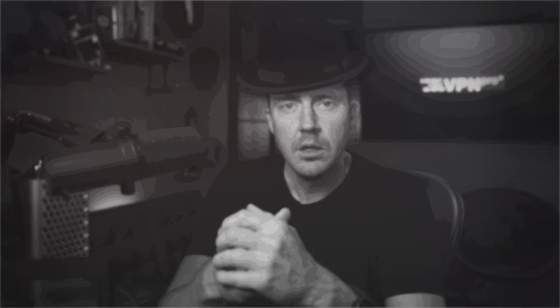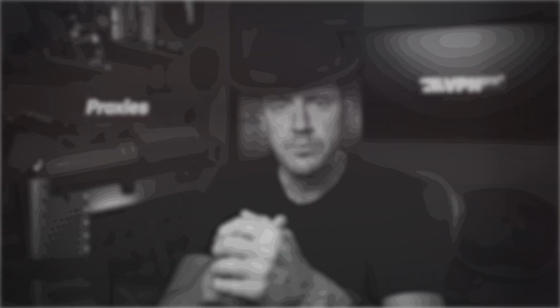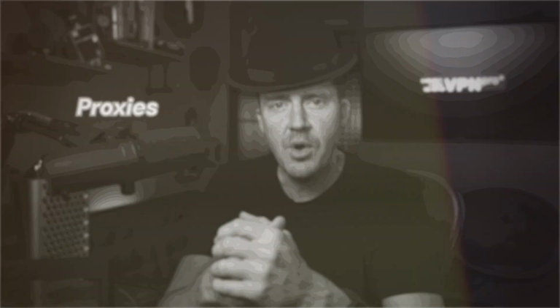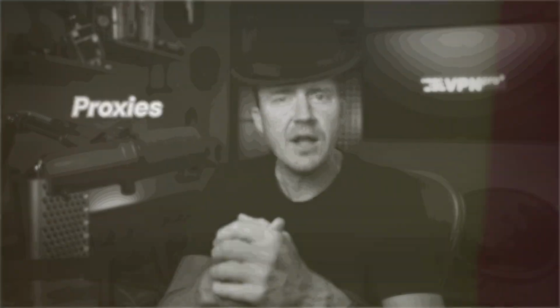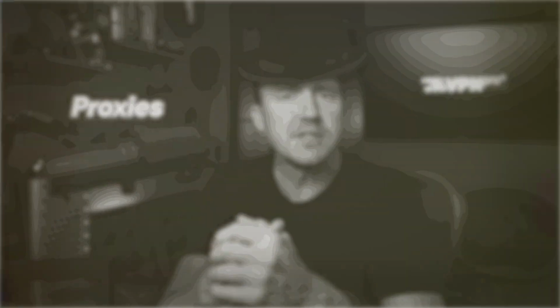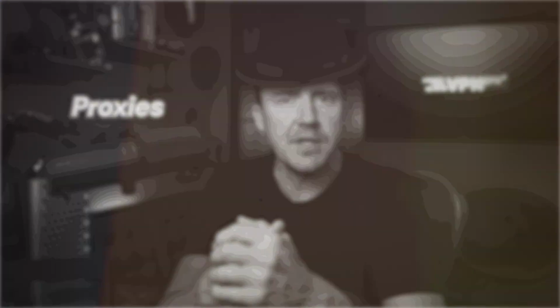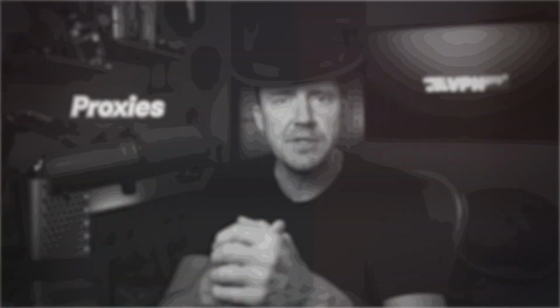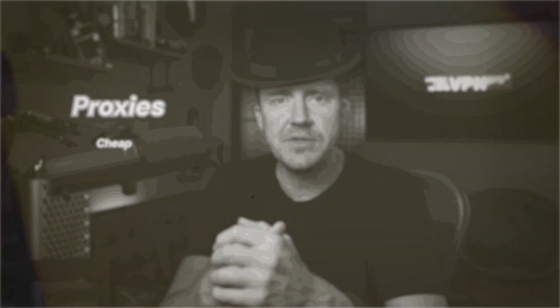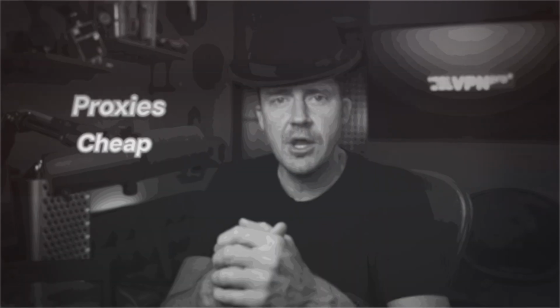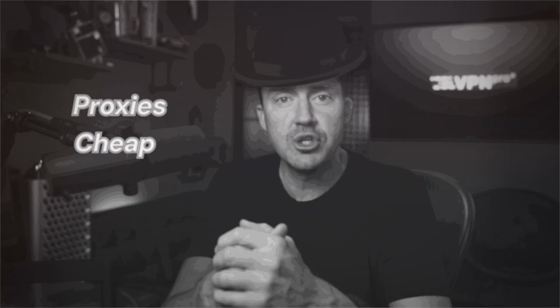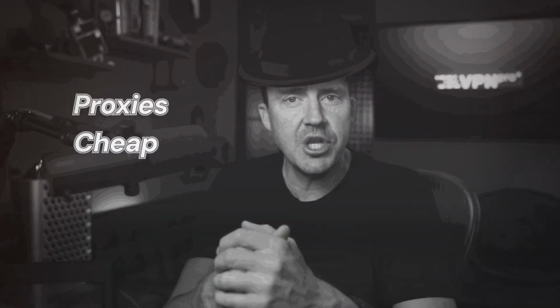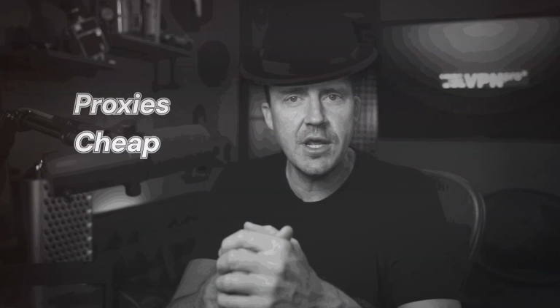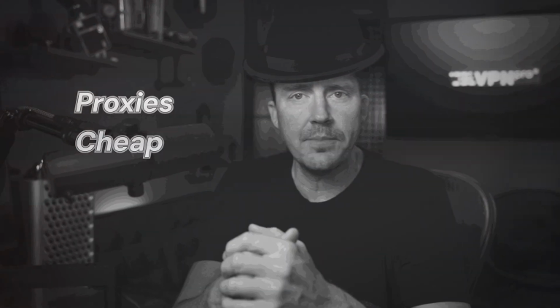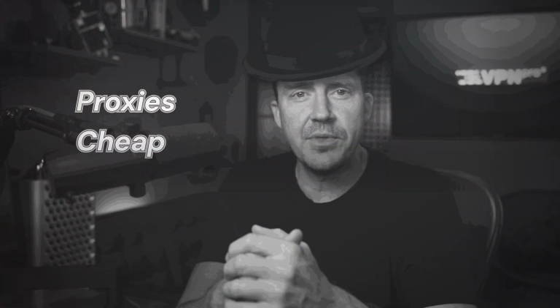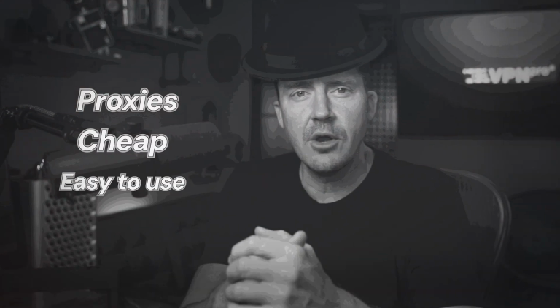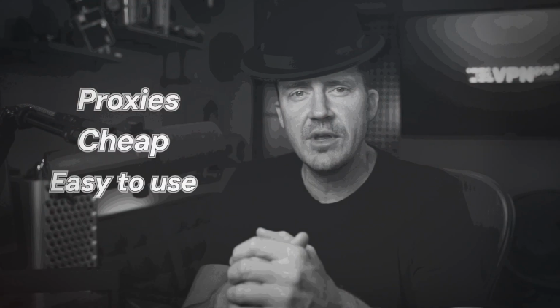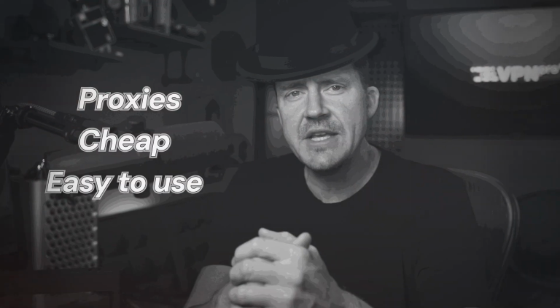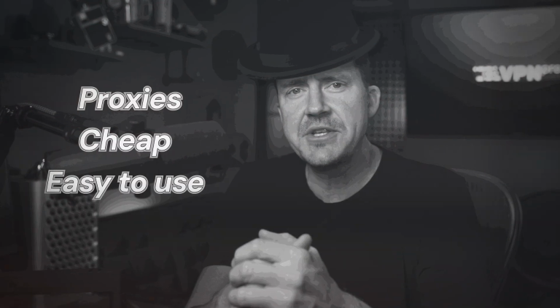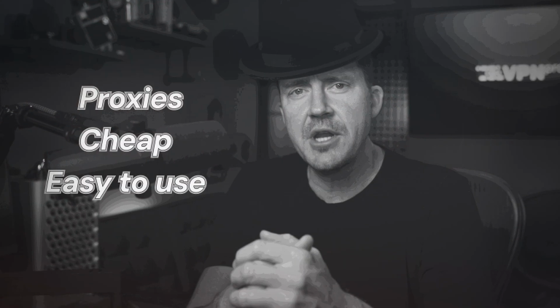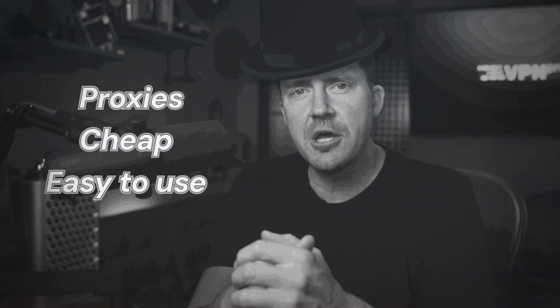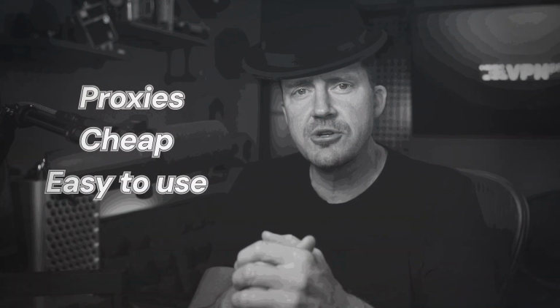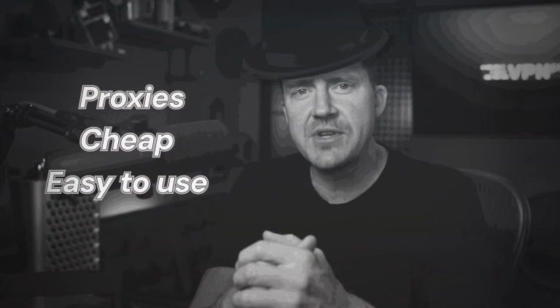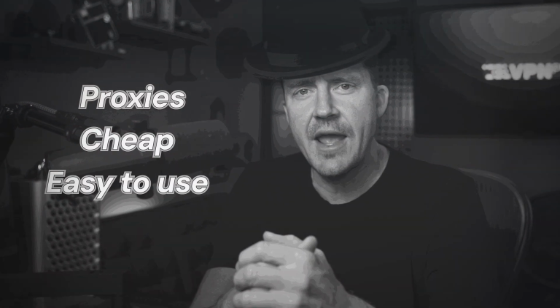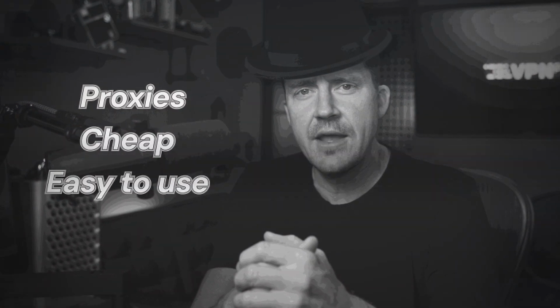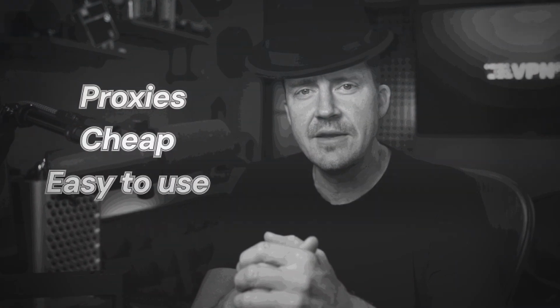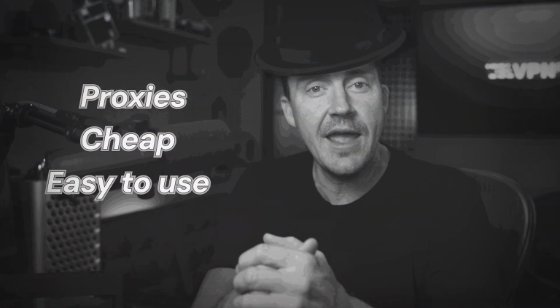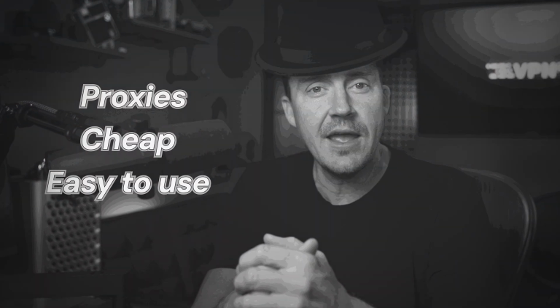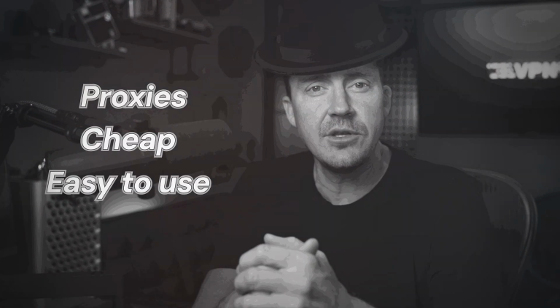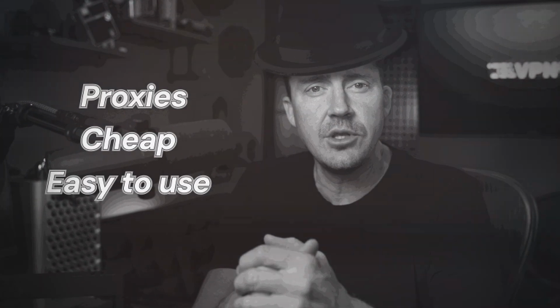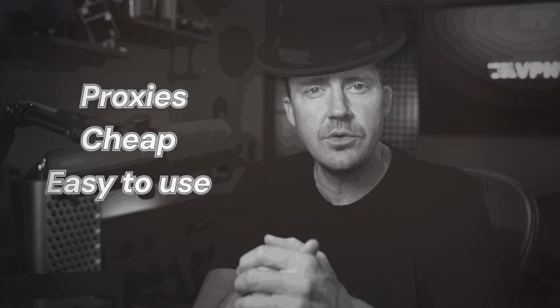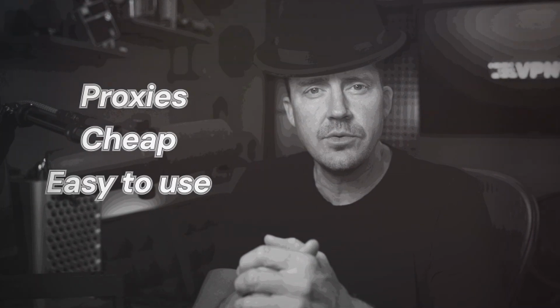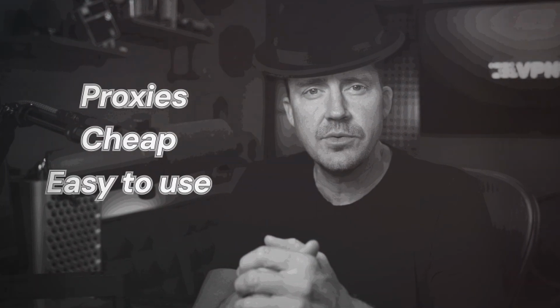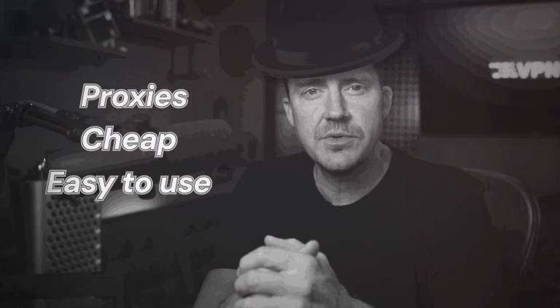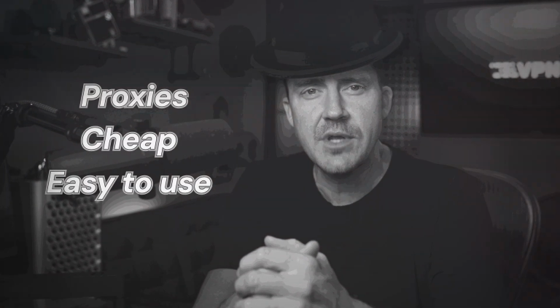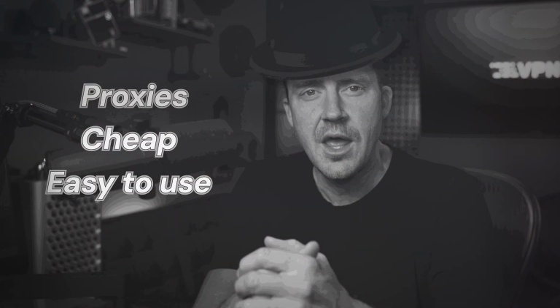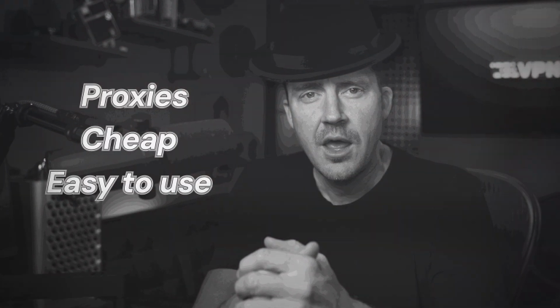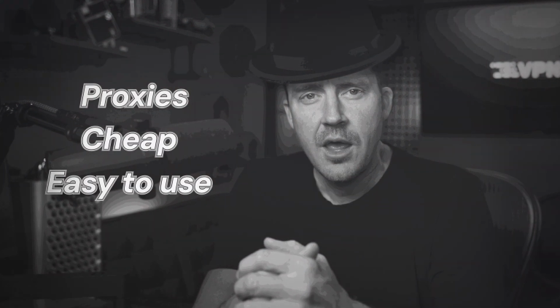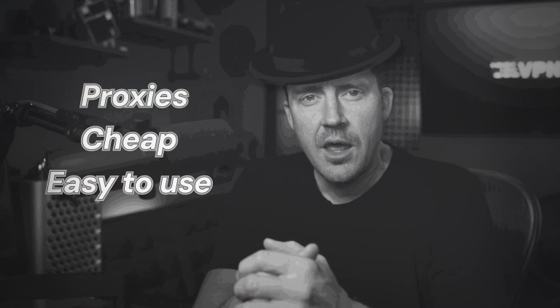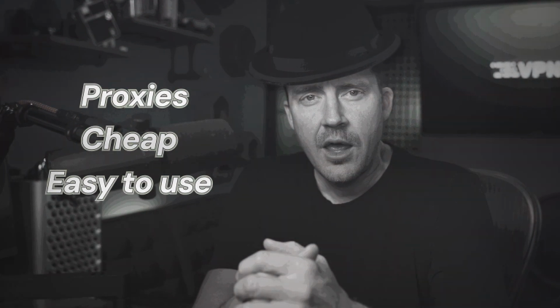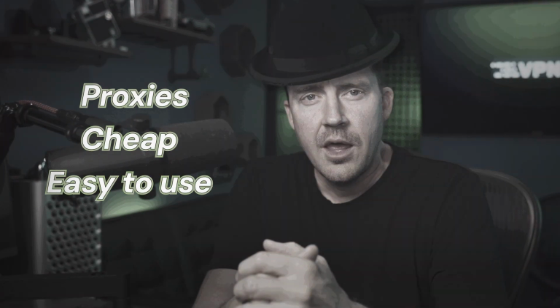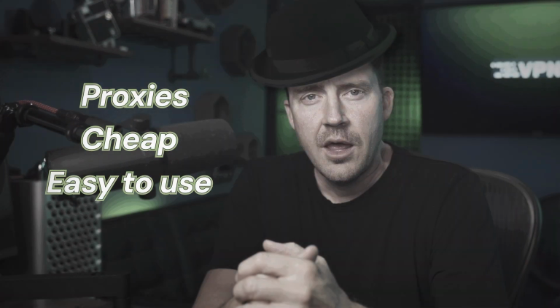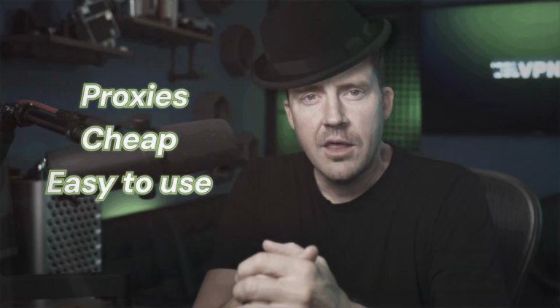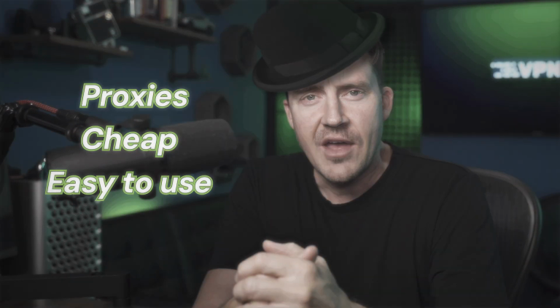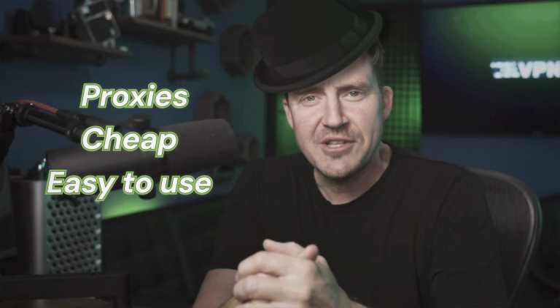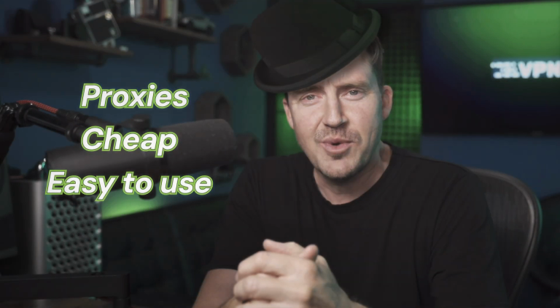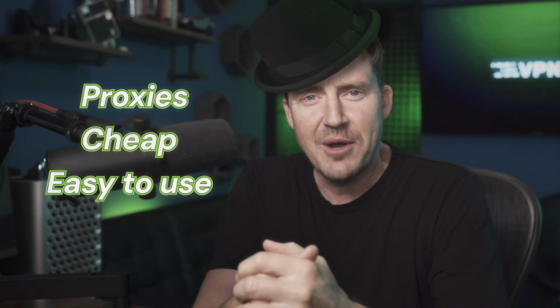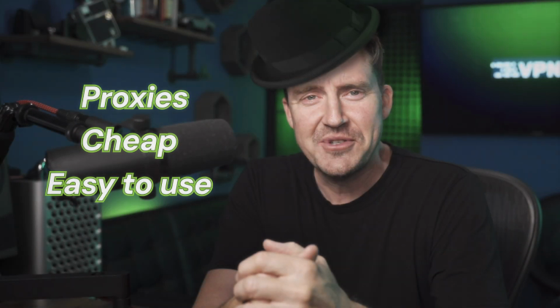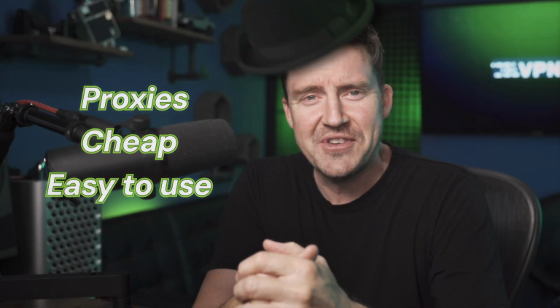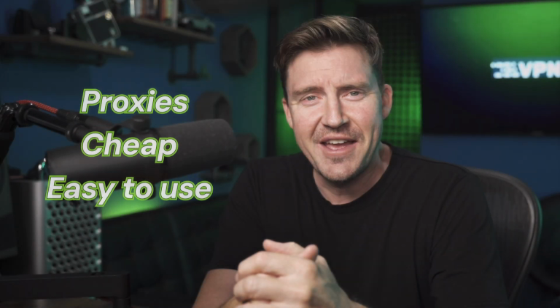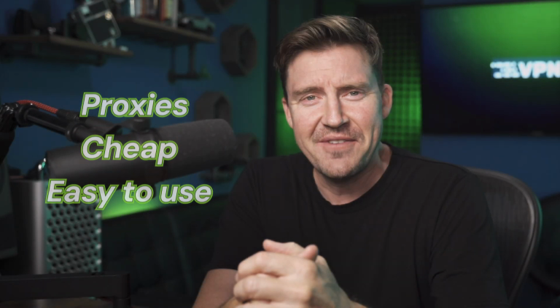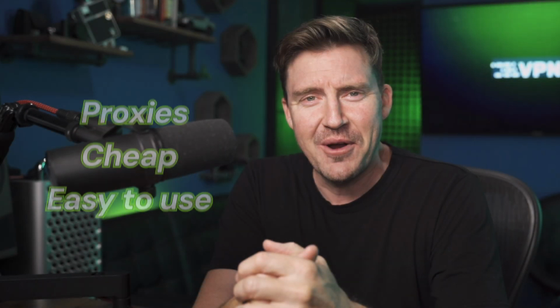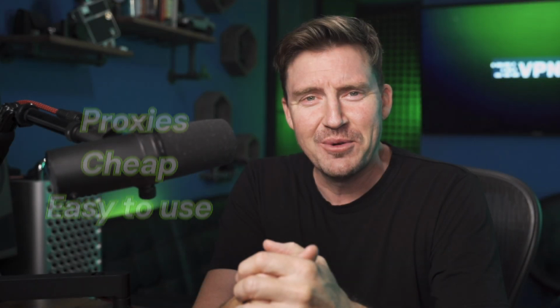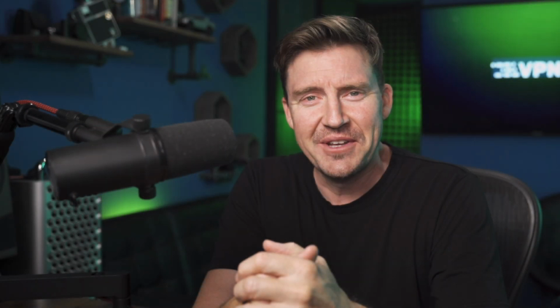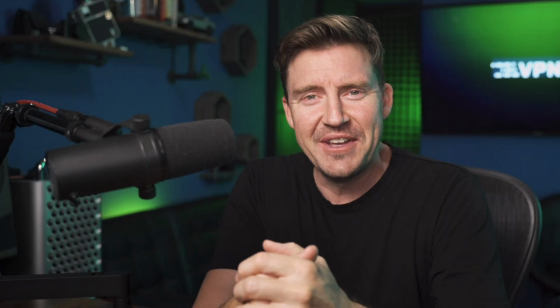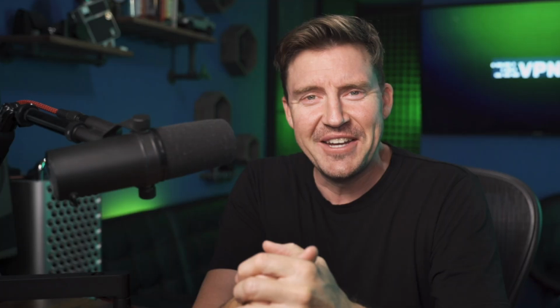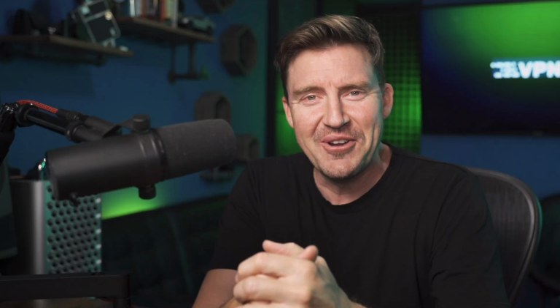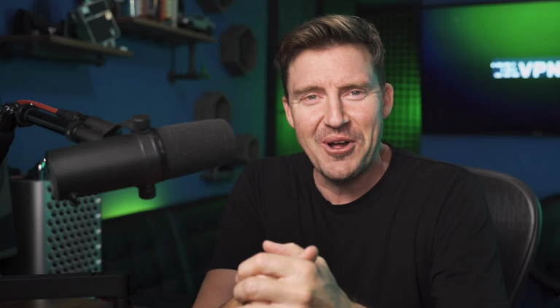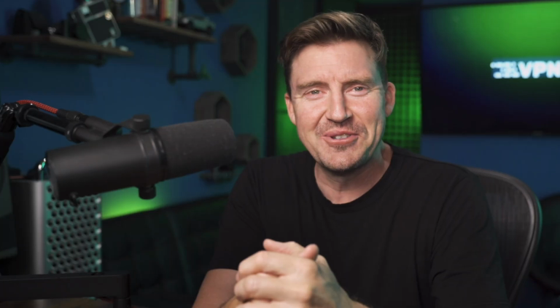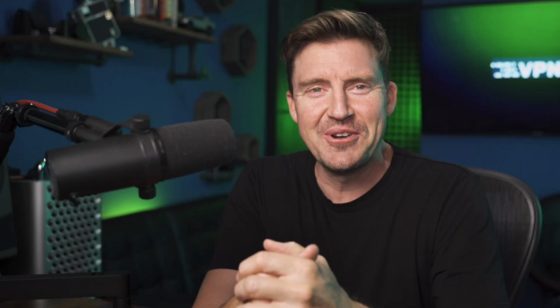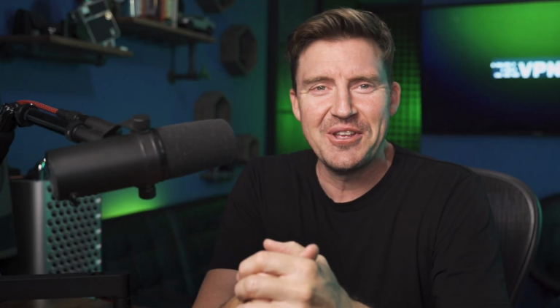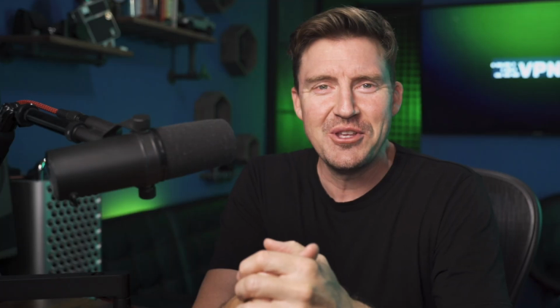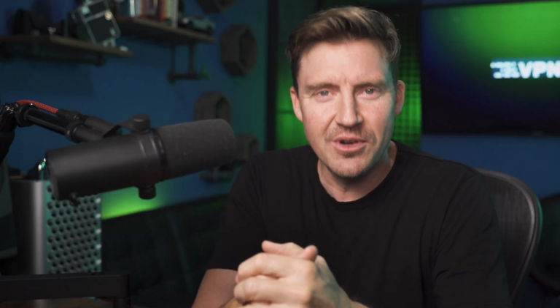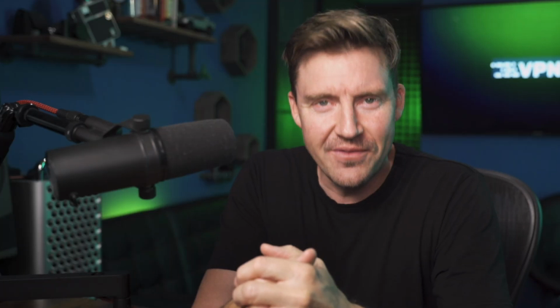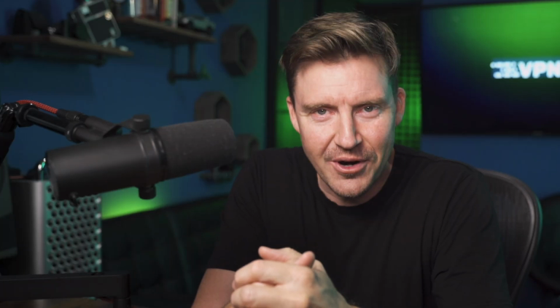Proxies — they're cheap, they're easy to understand and use. That's what I would say if I were living in an alternate universe.